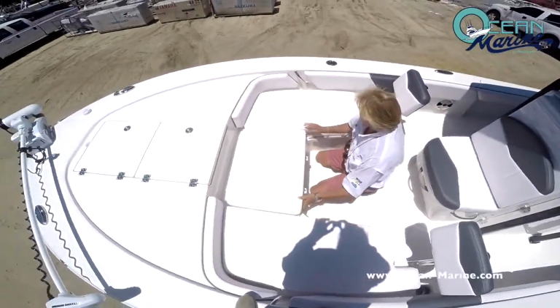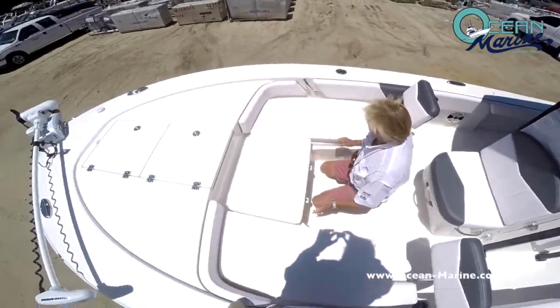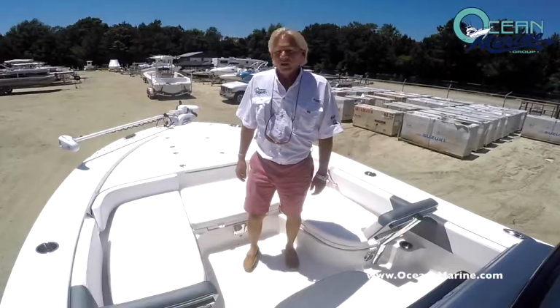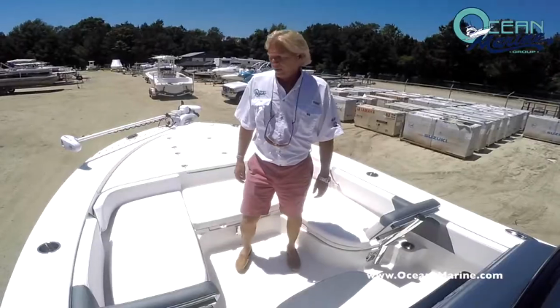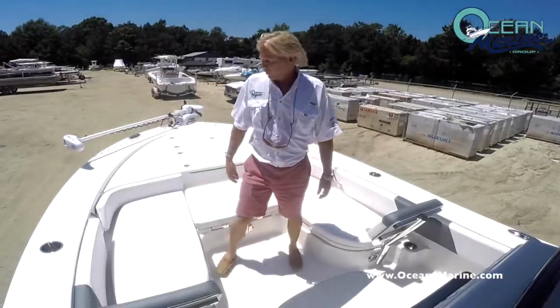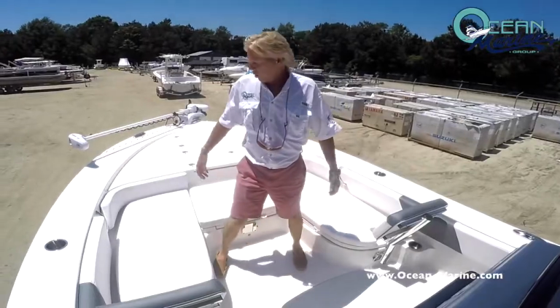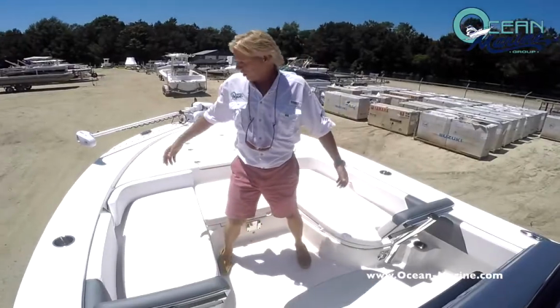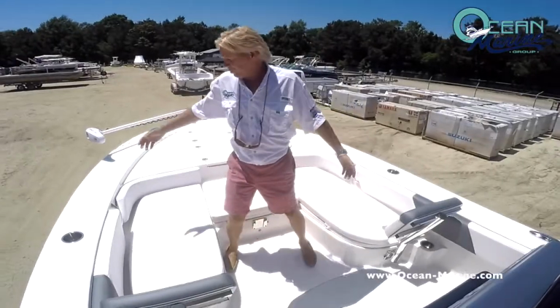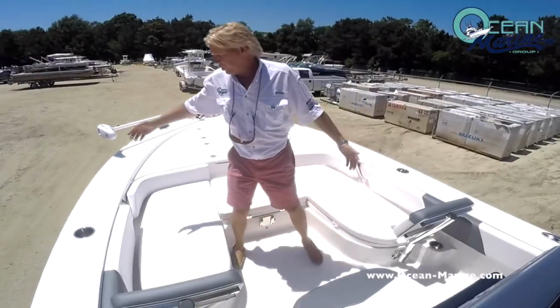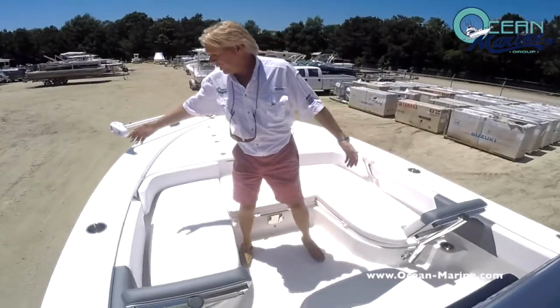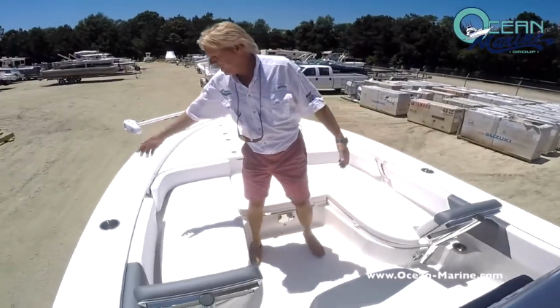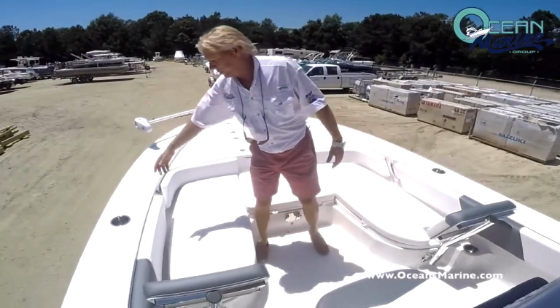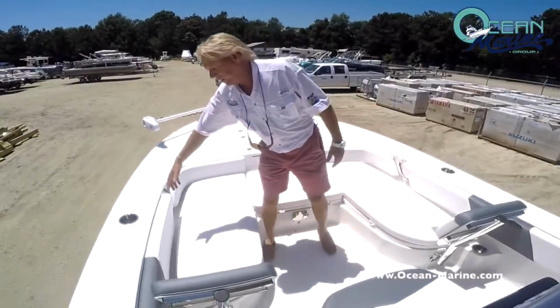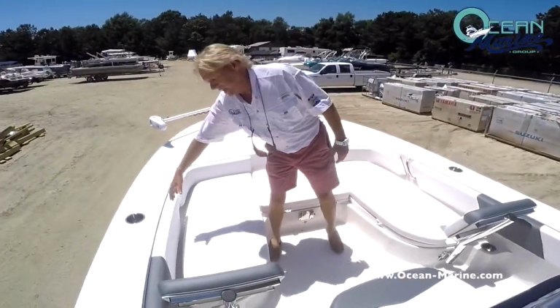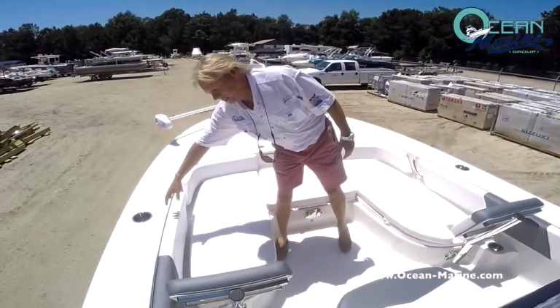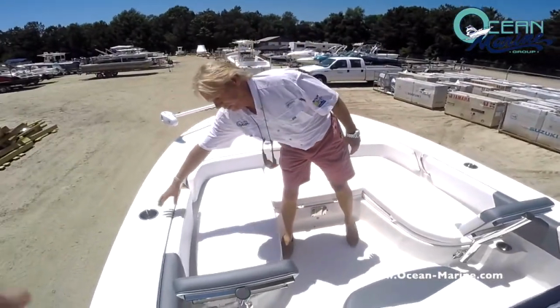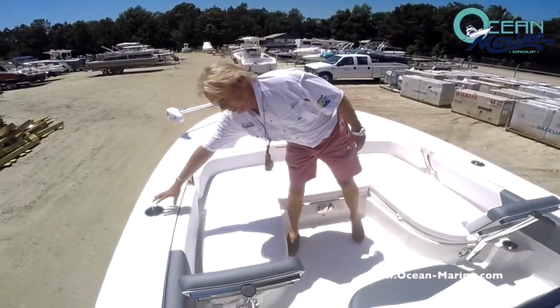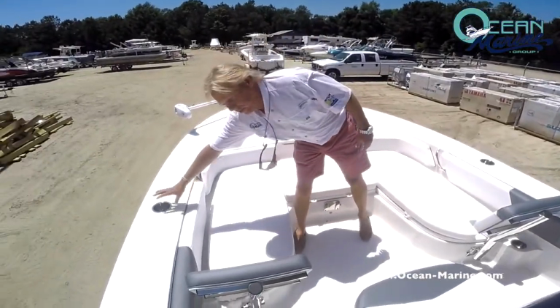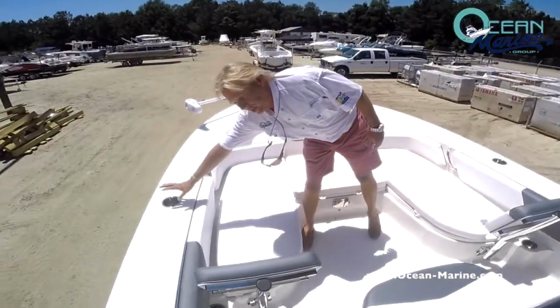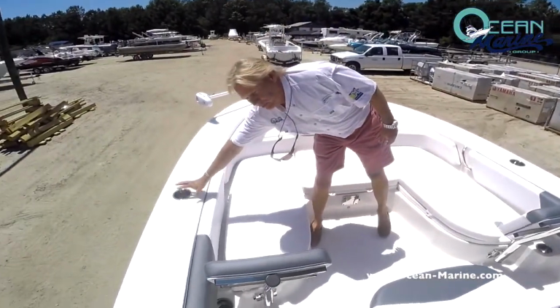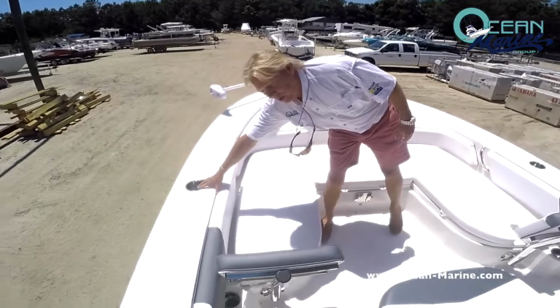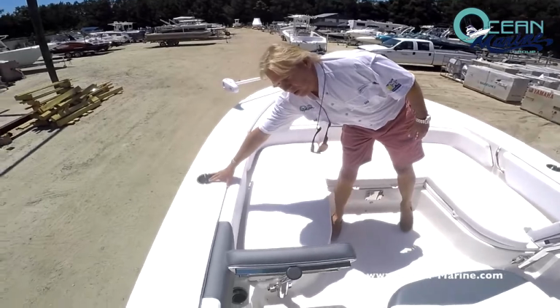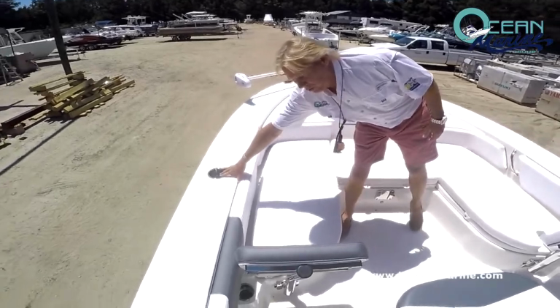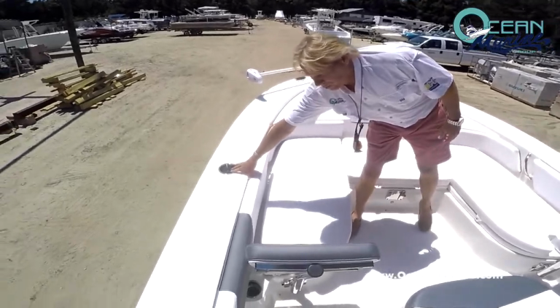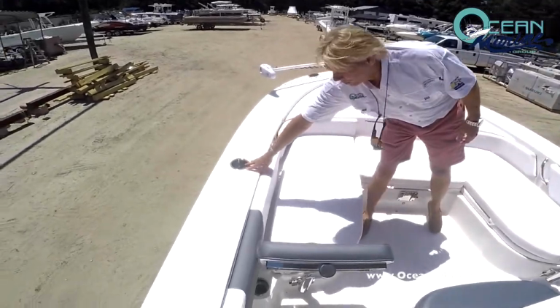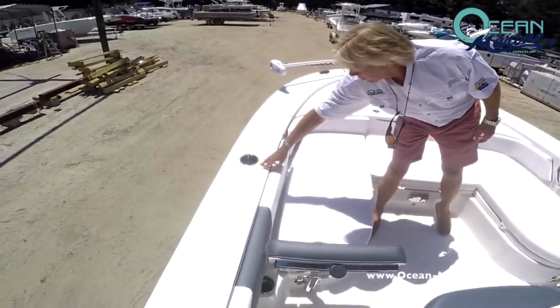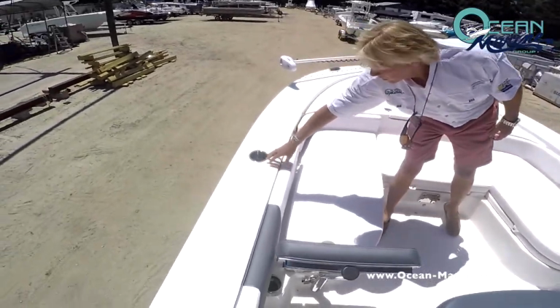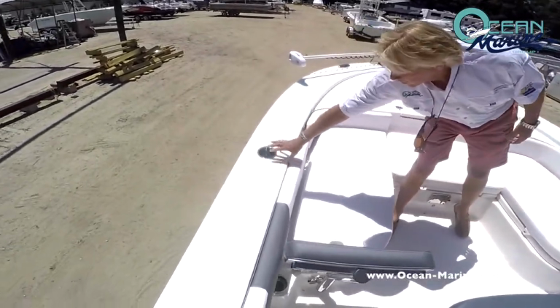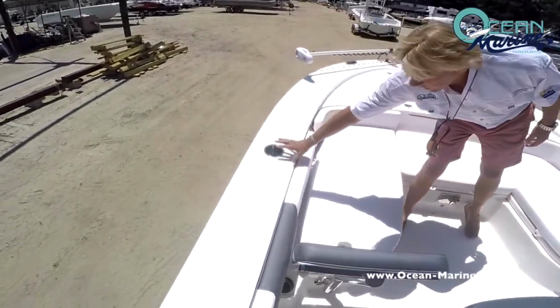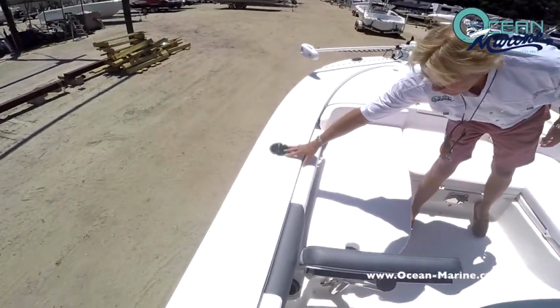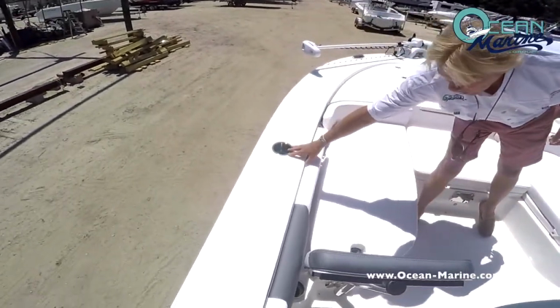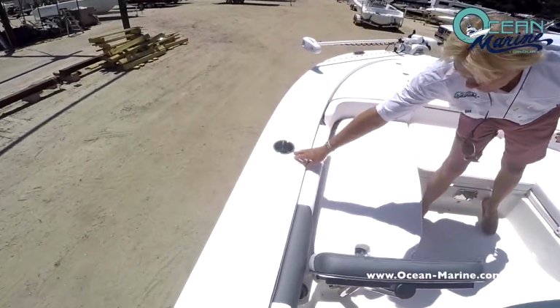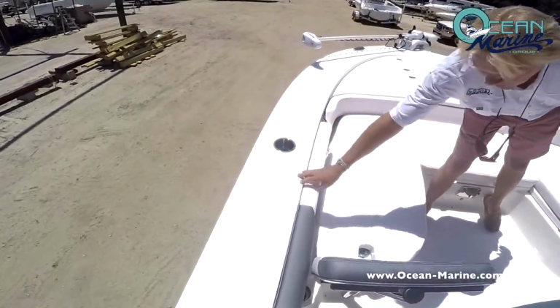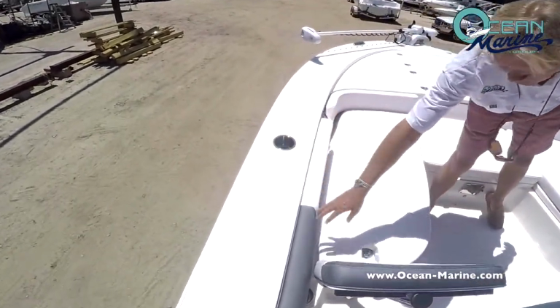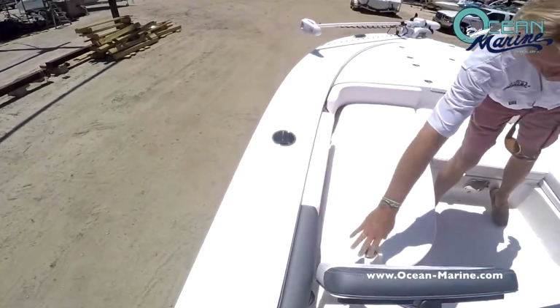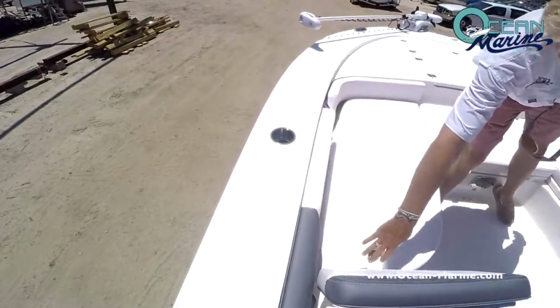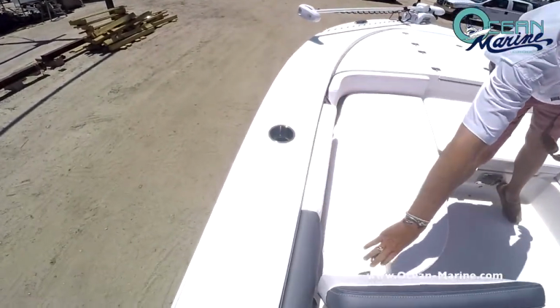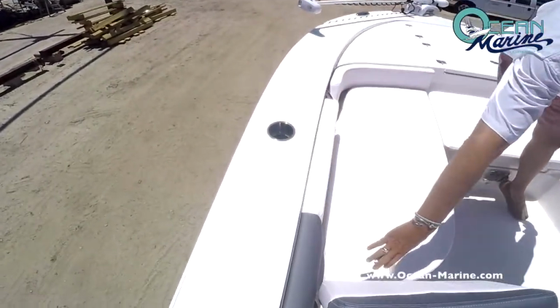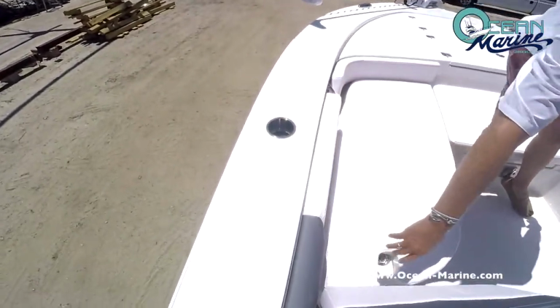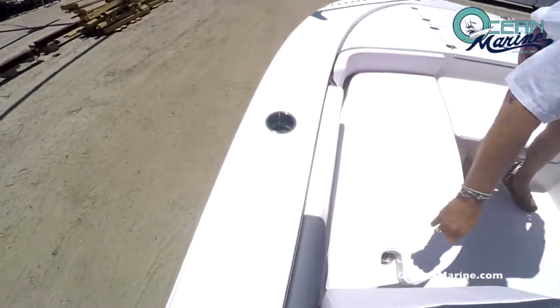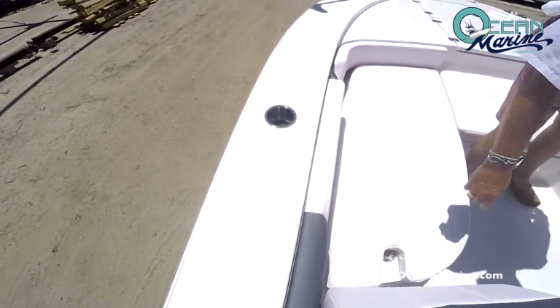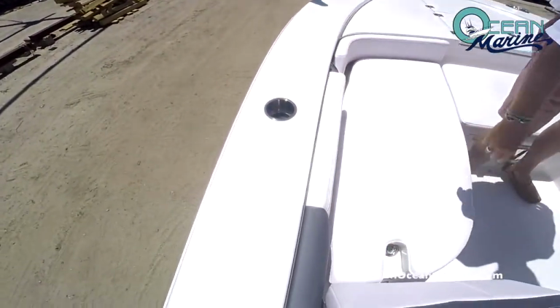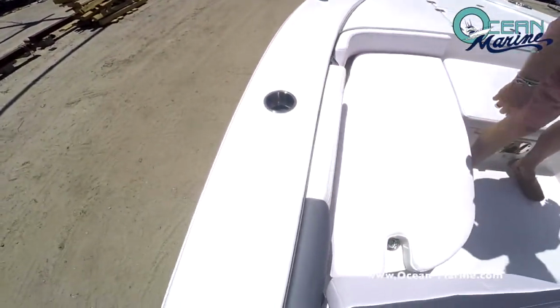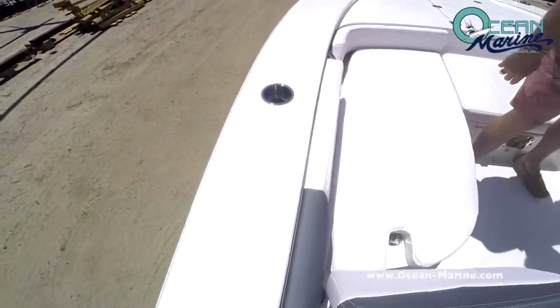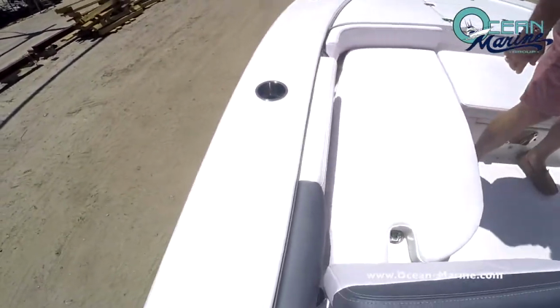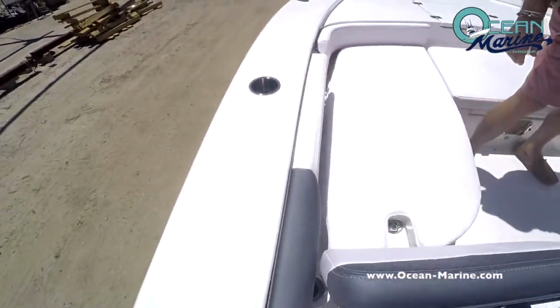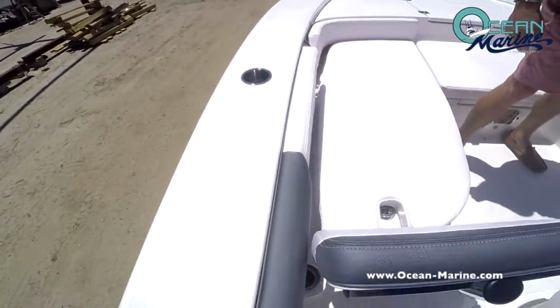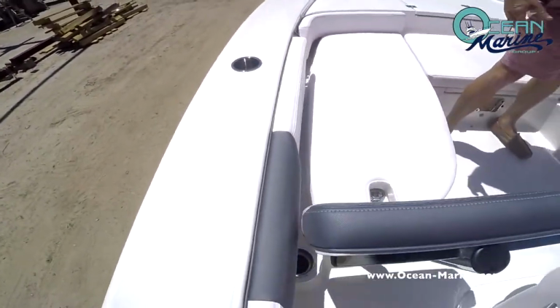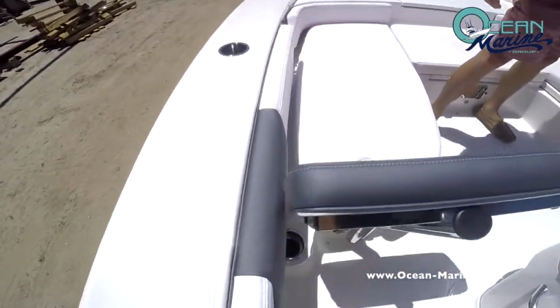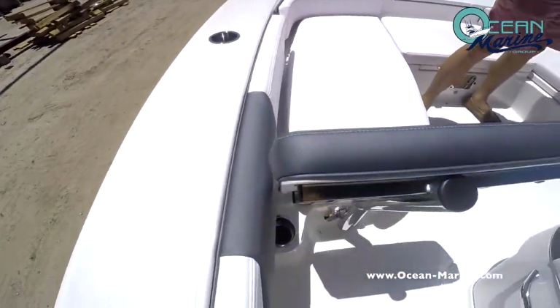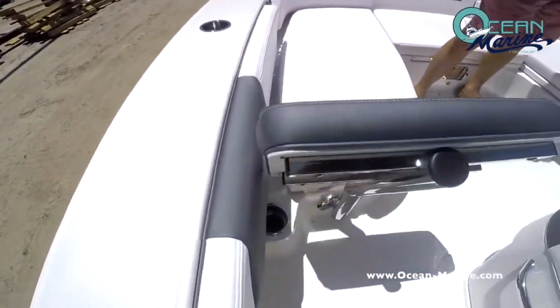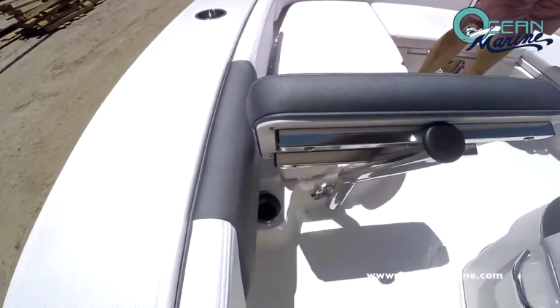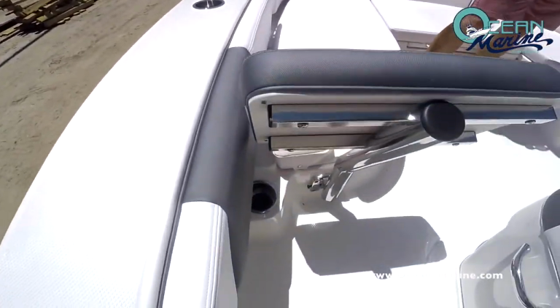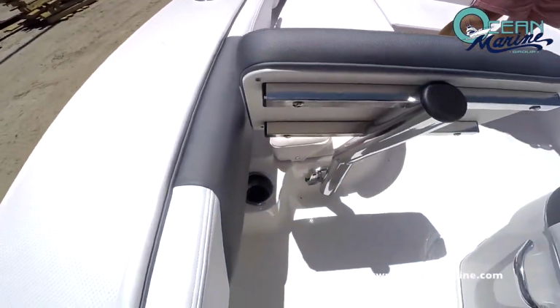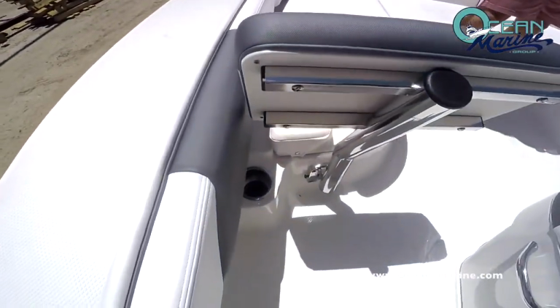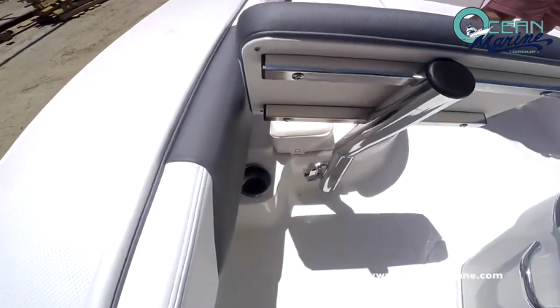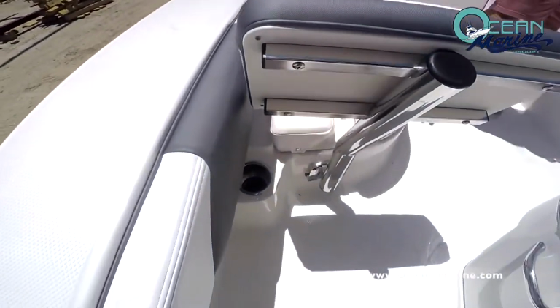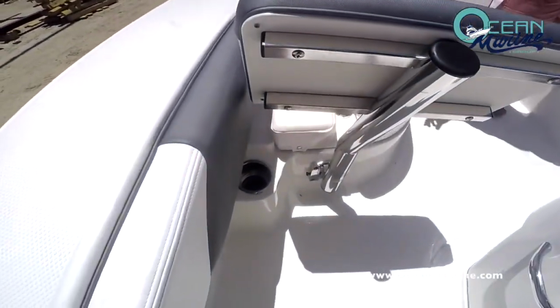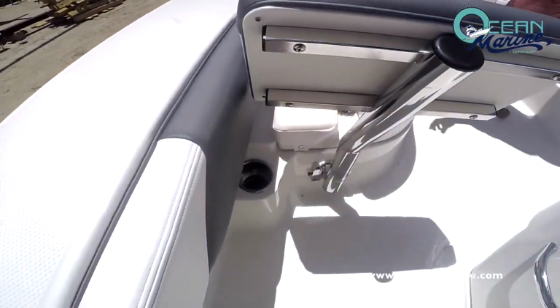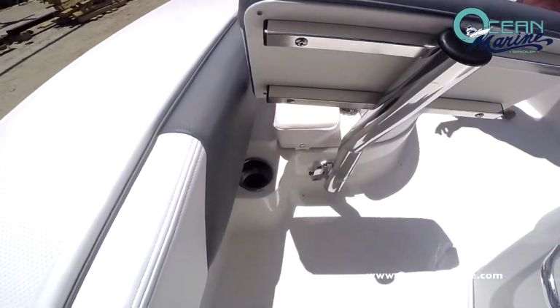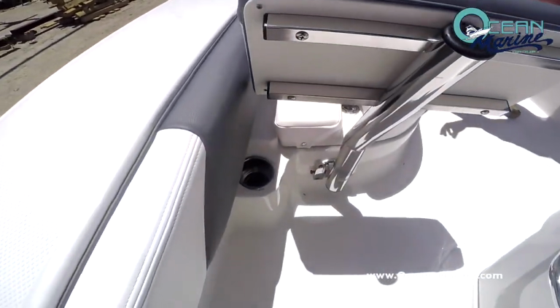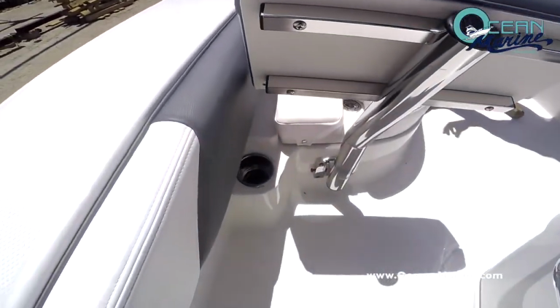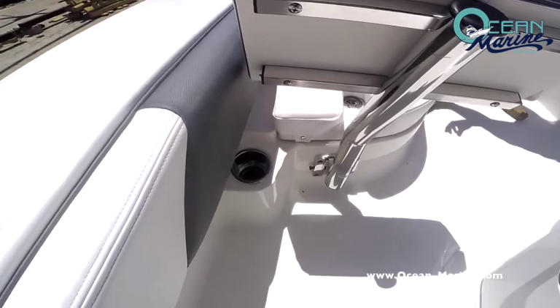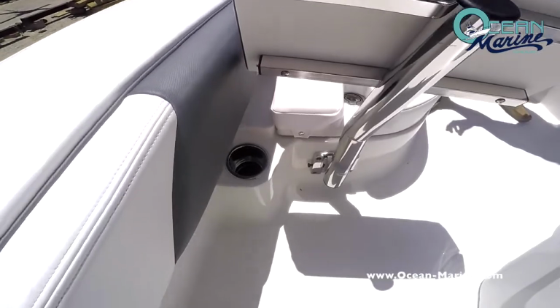And of course, plenty of stainless steel cup holders — you have one here and one behind the seat on each side of the boat.